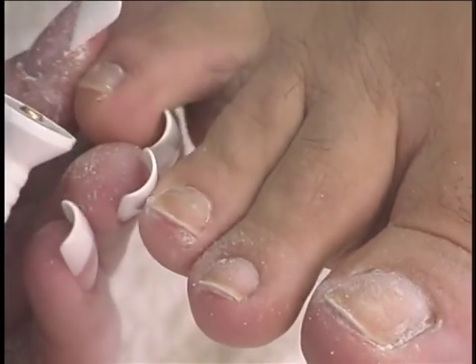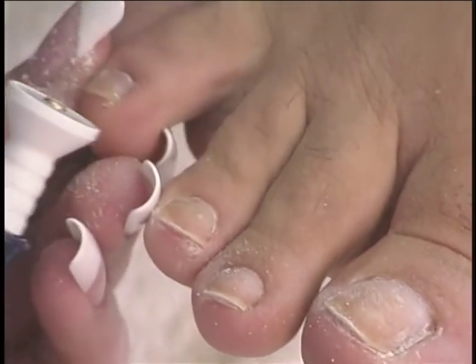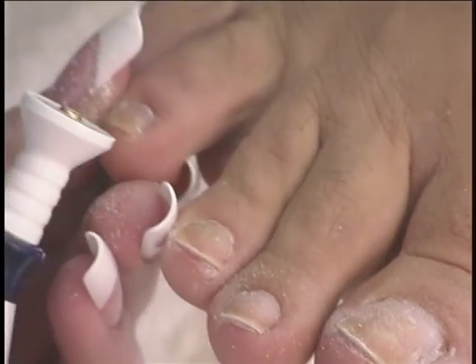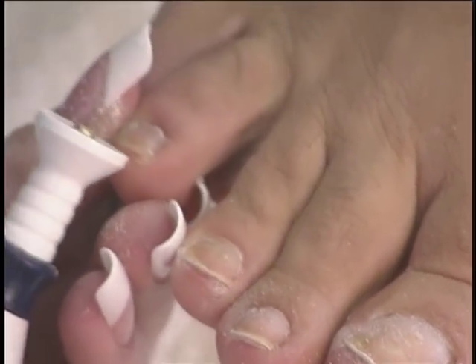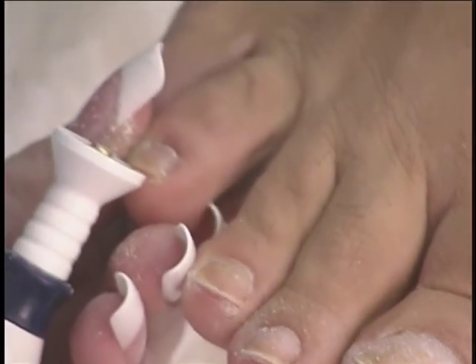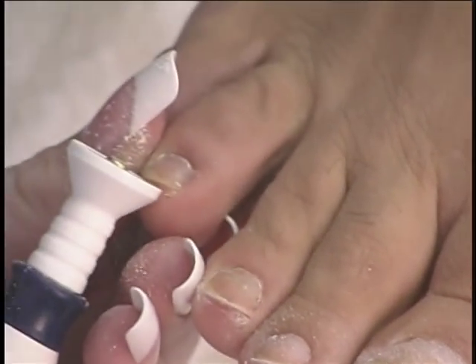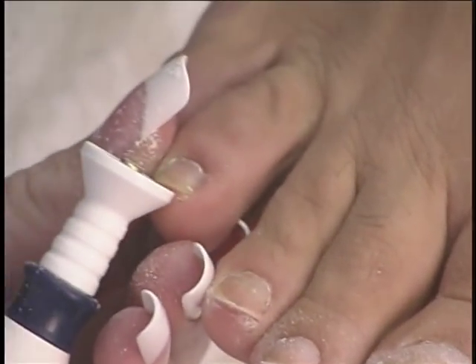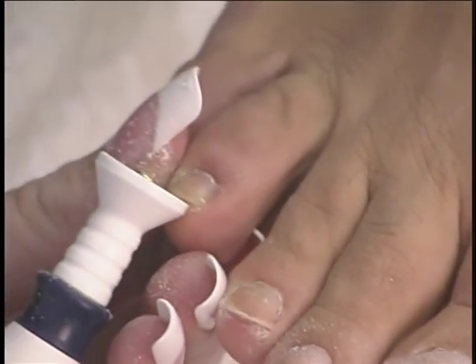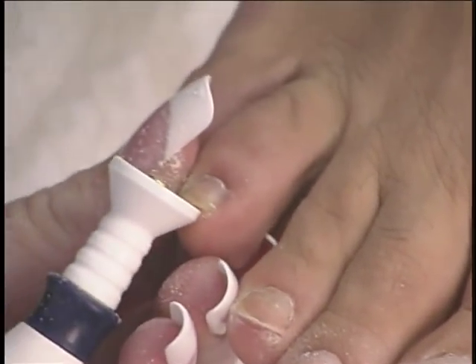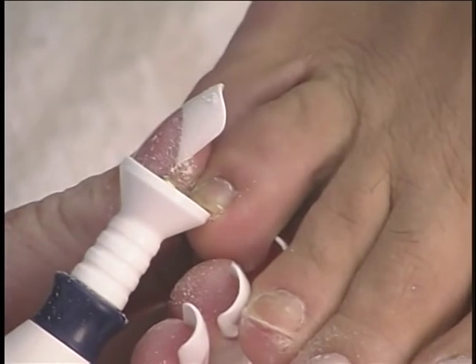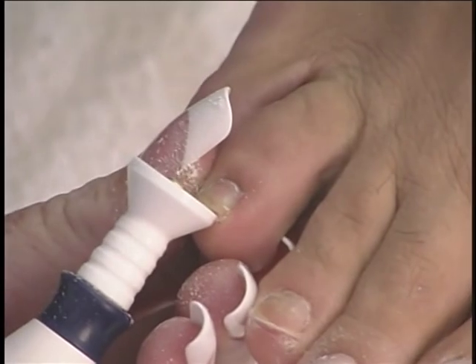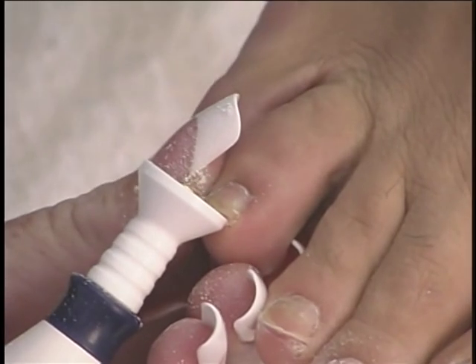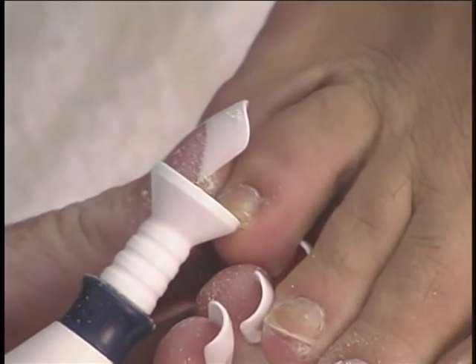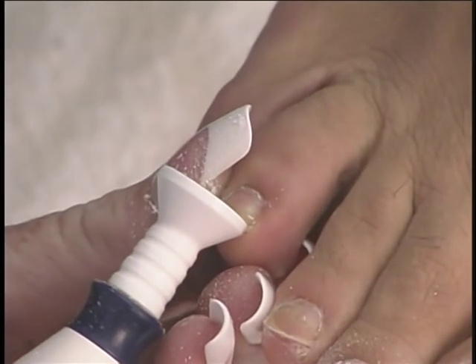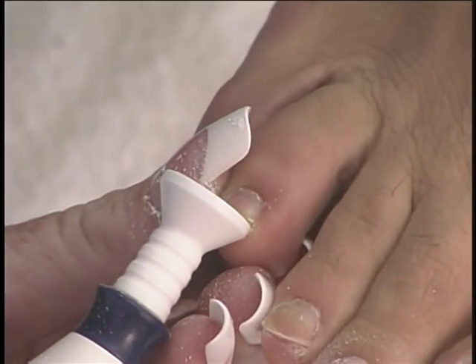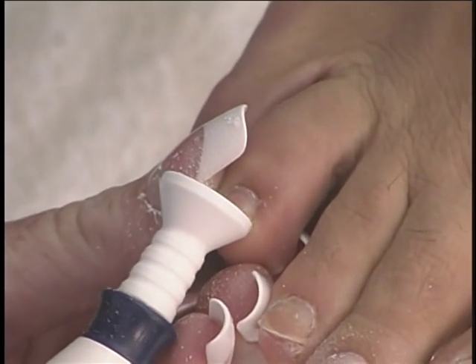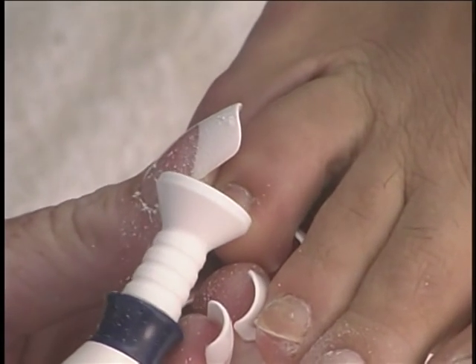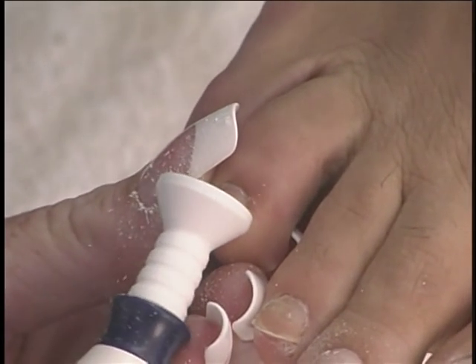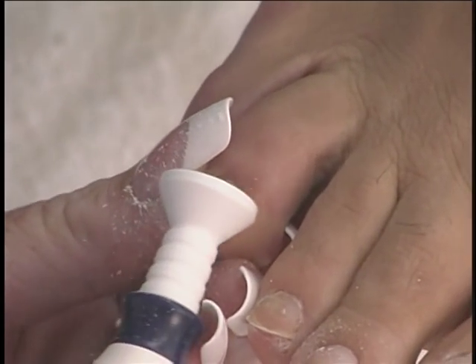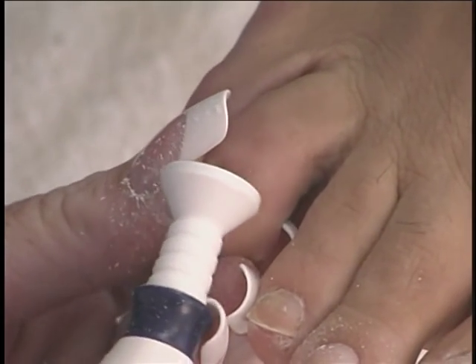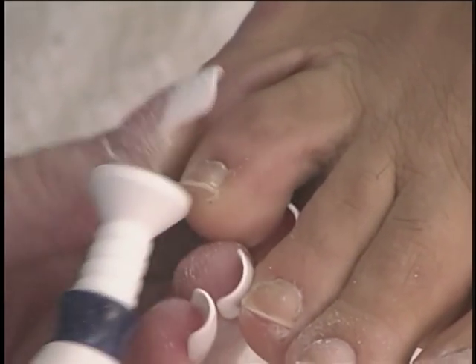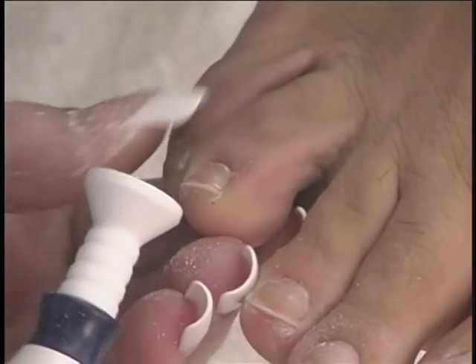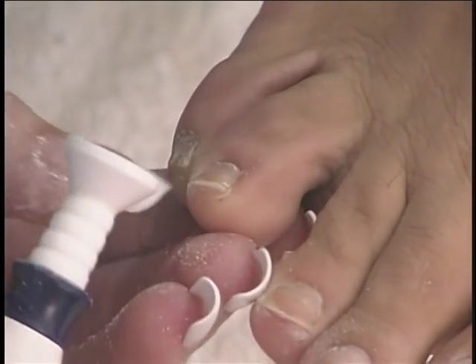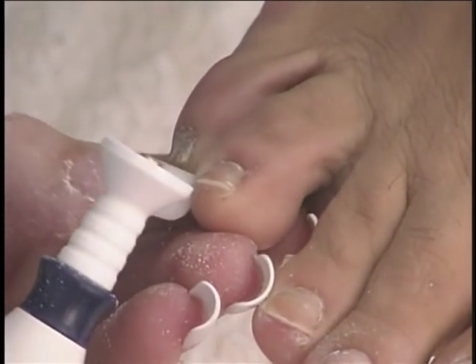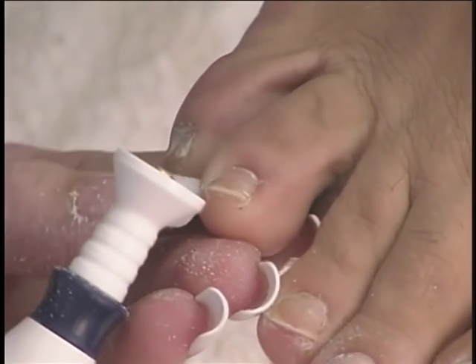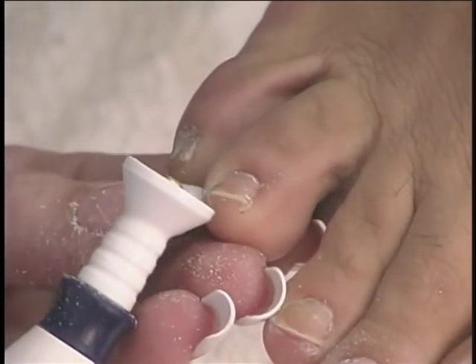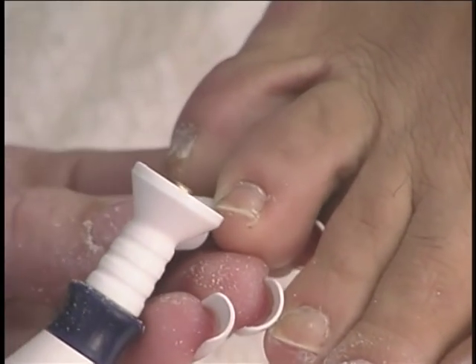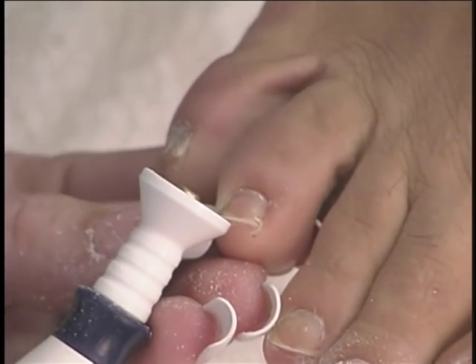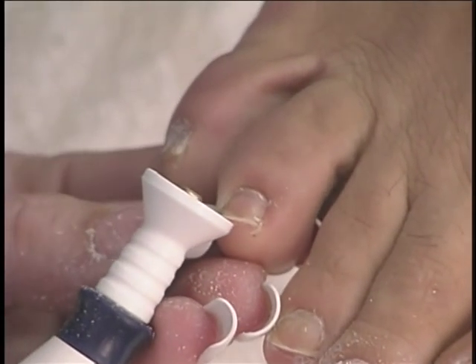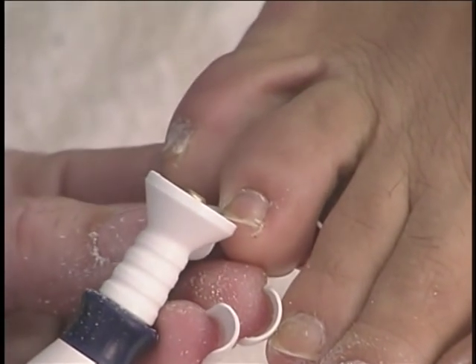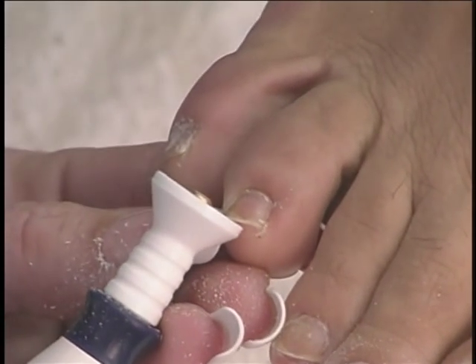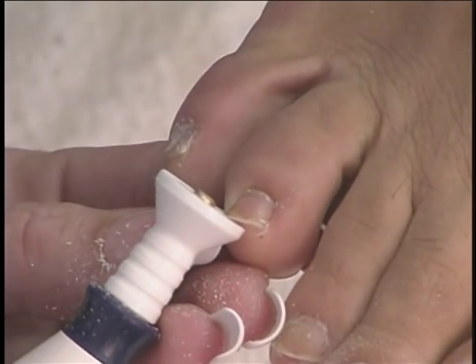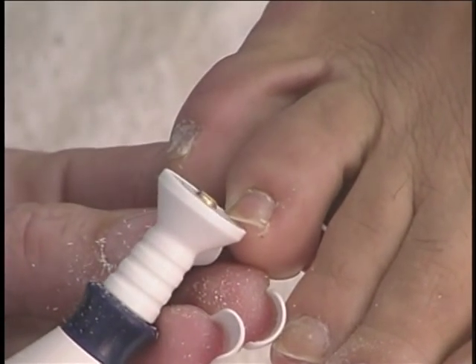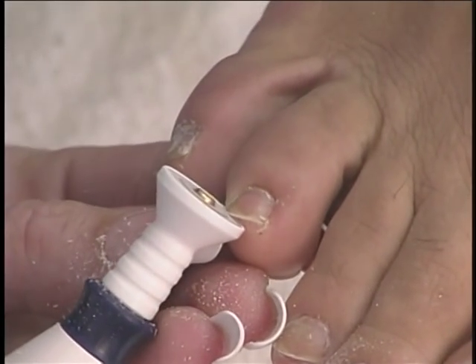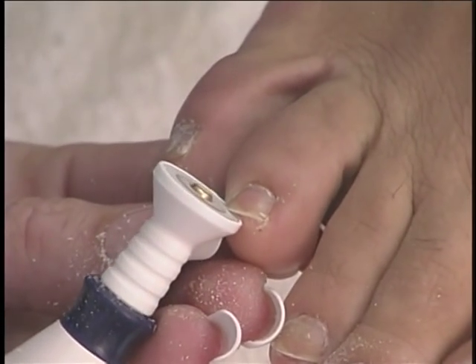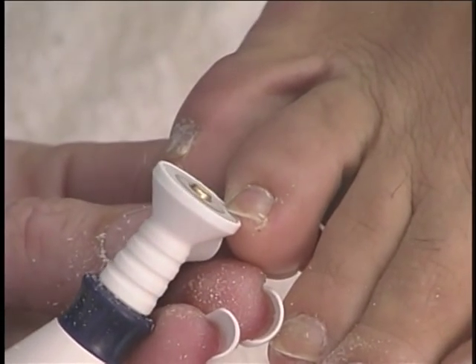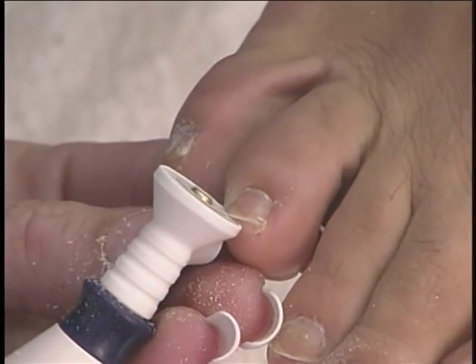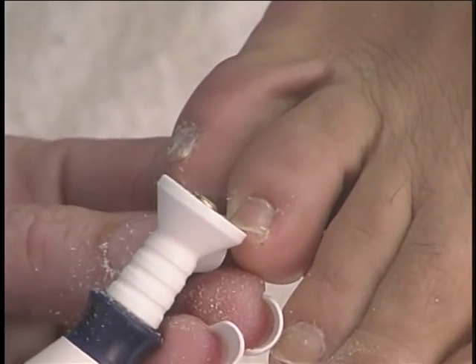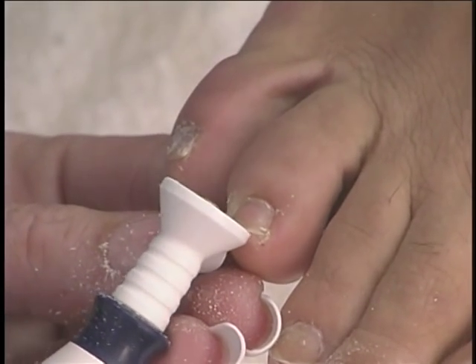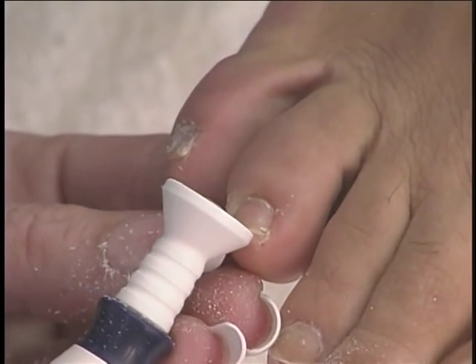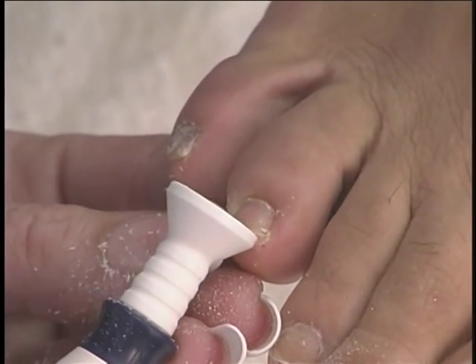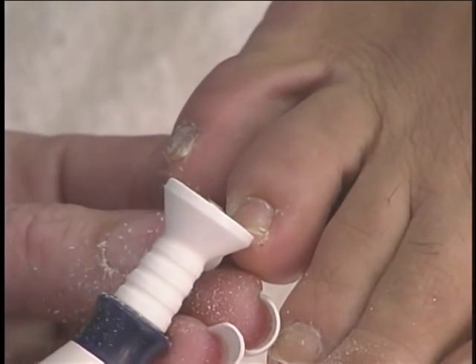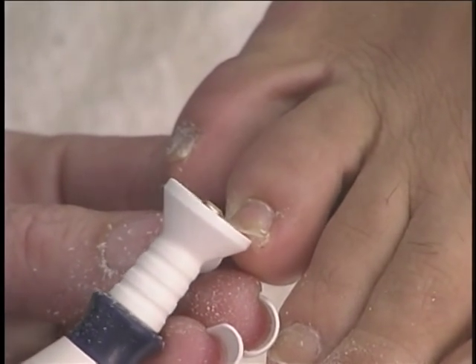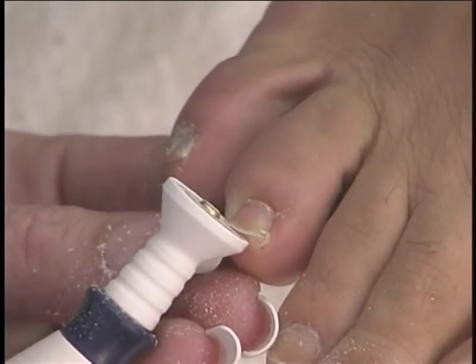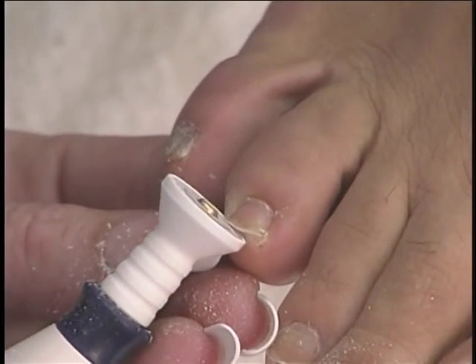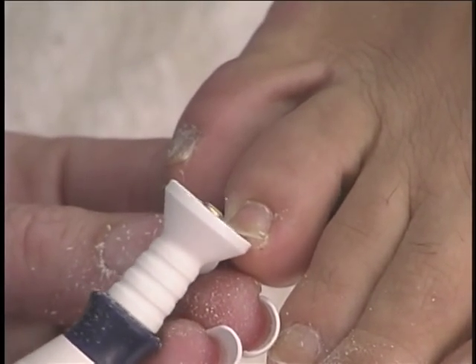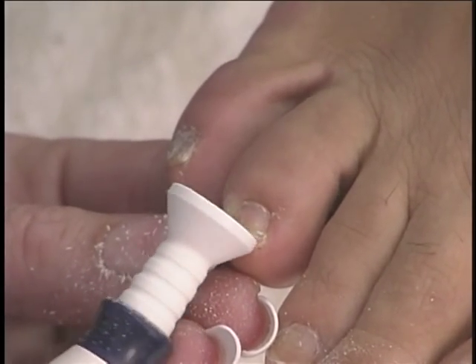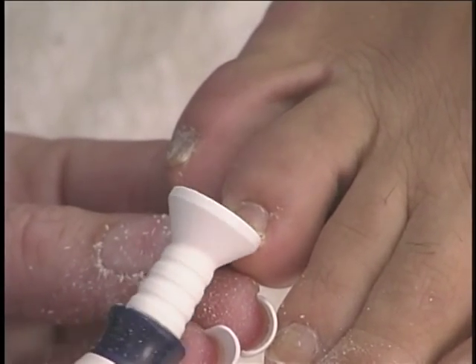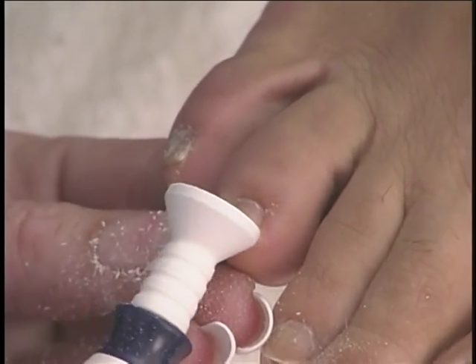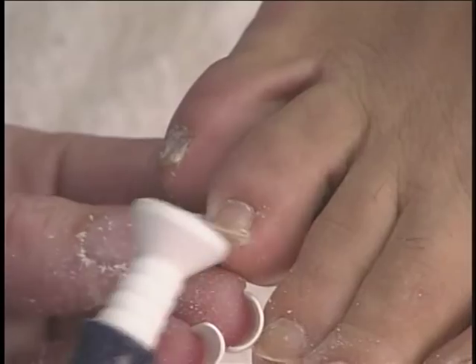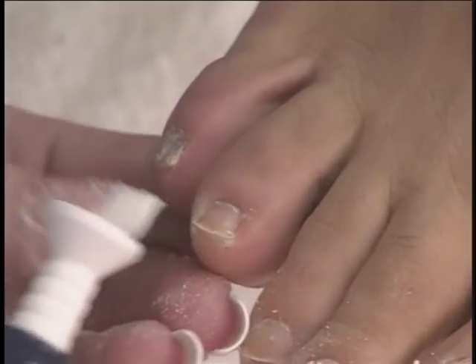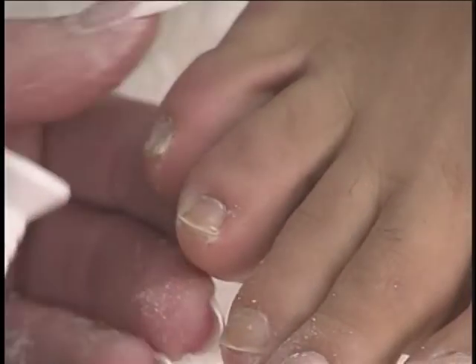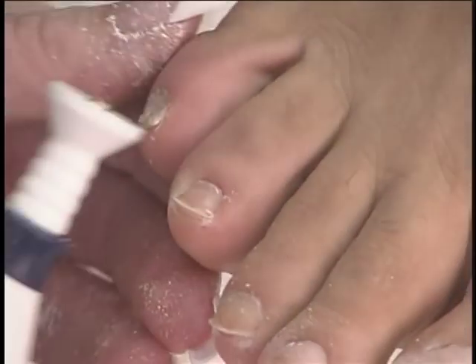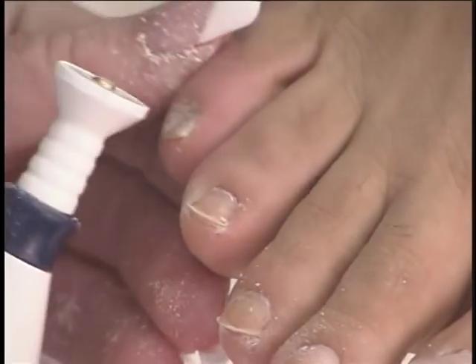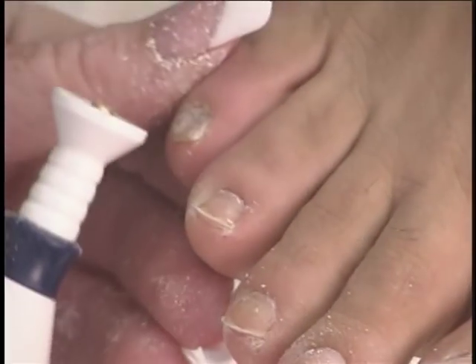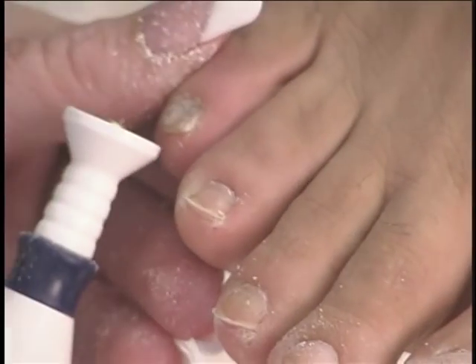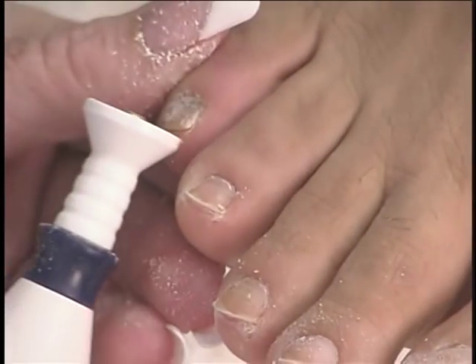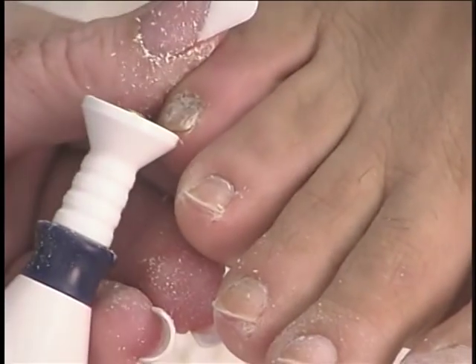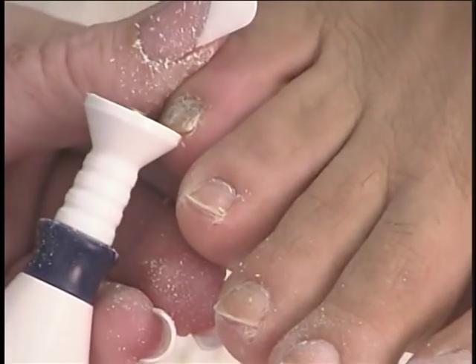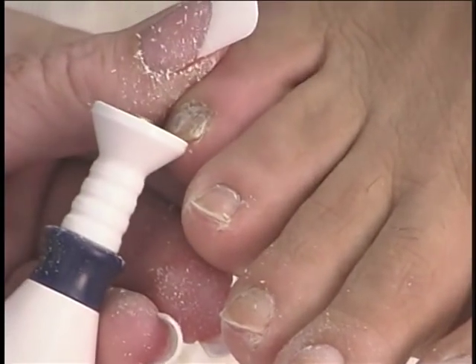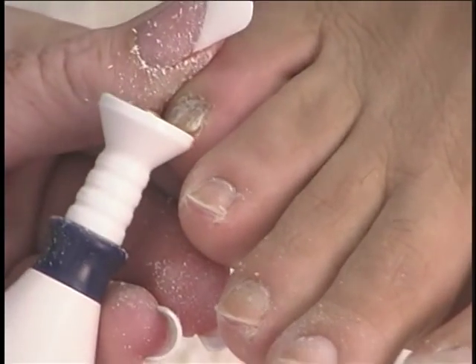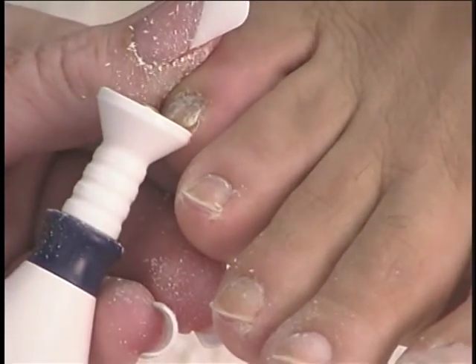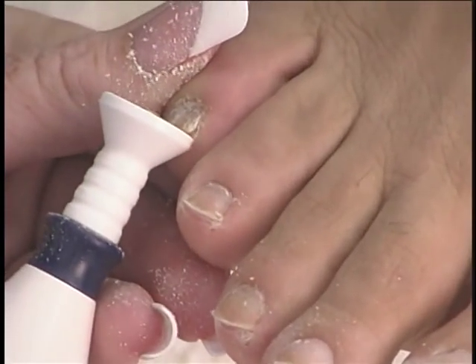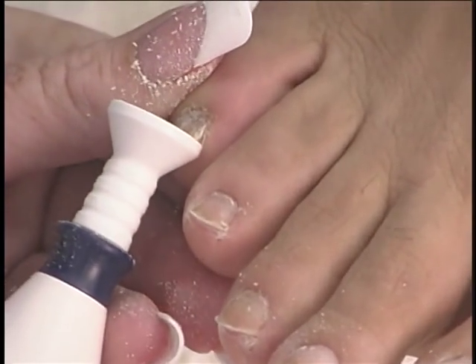If the nails are thick, you can angle the wheel the opposite direction and thin the nails to ease pressure from the client's shoes.